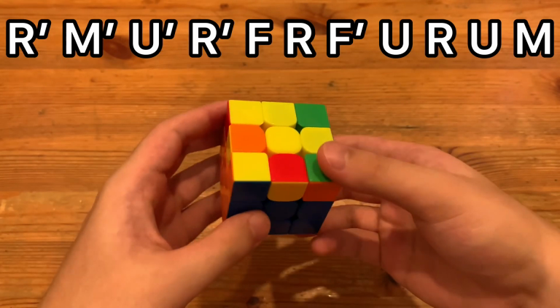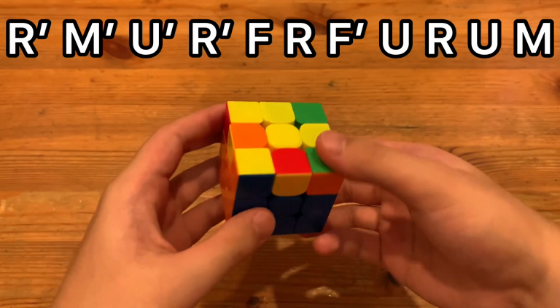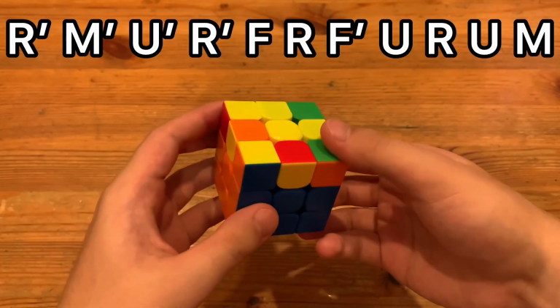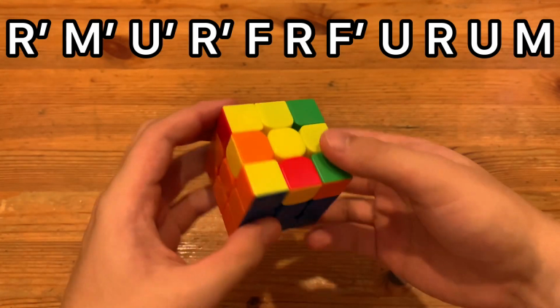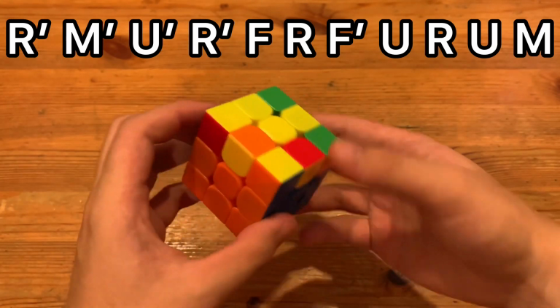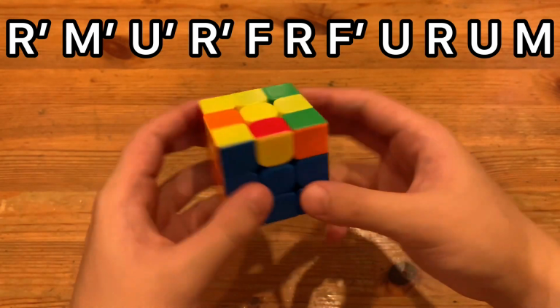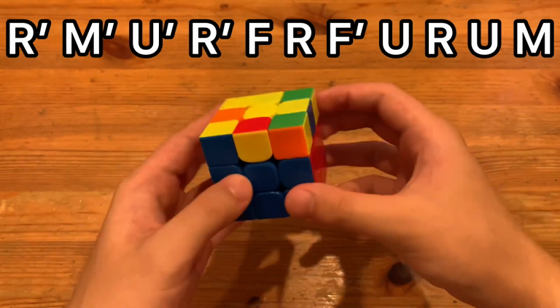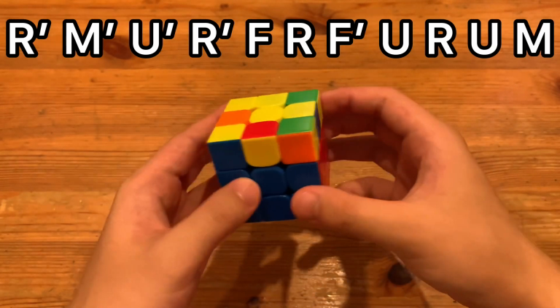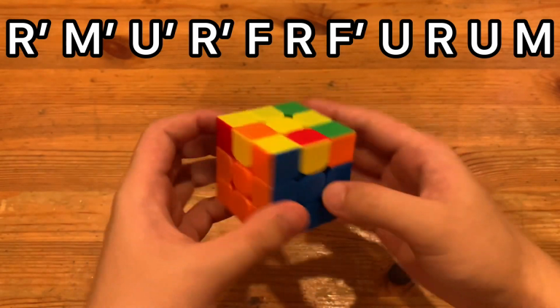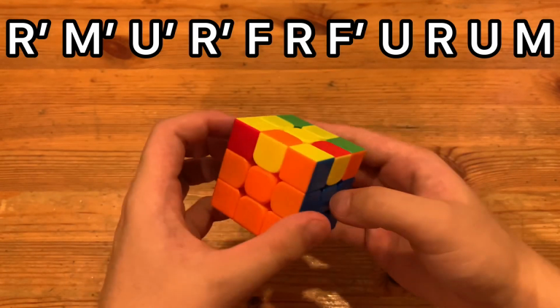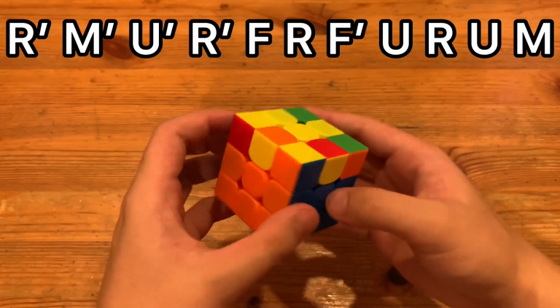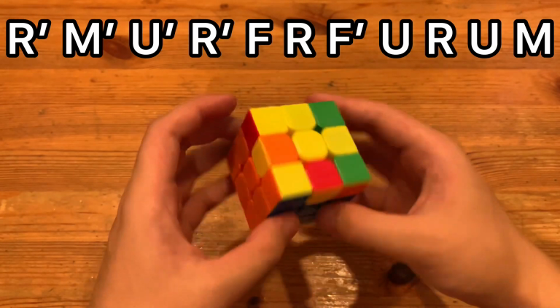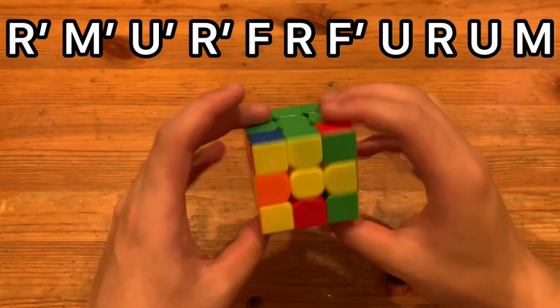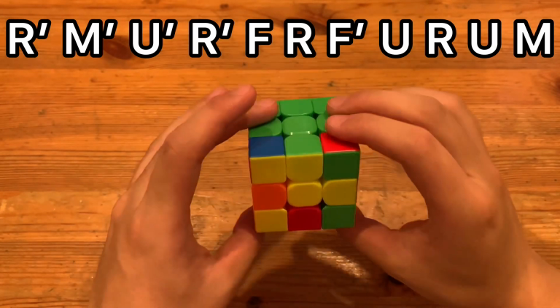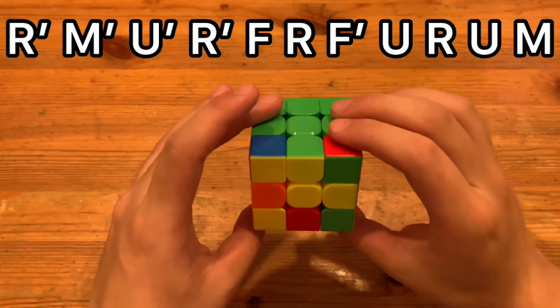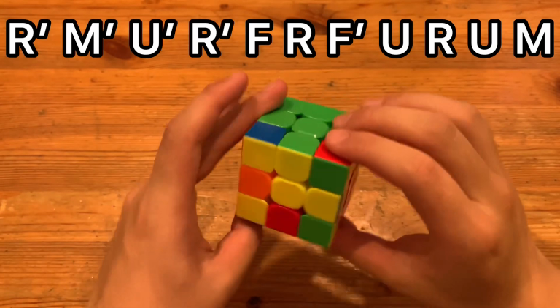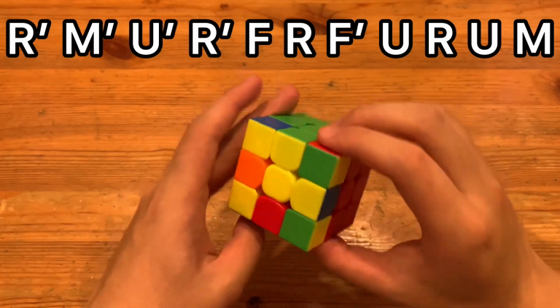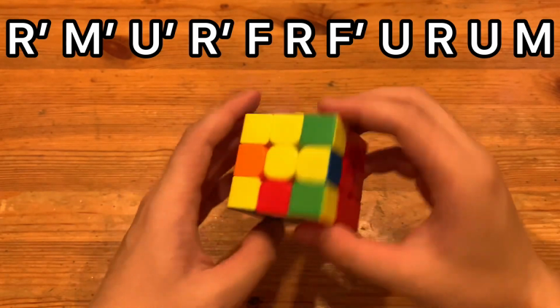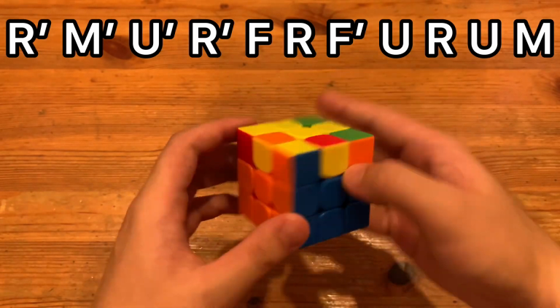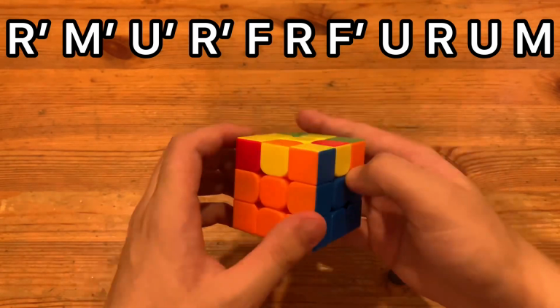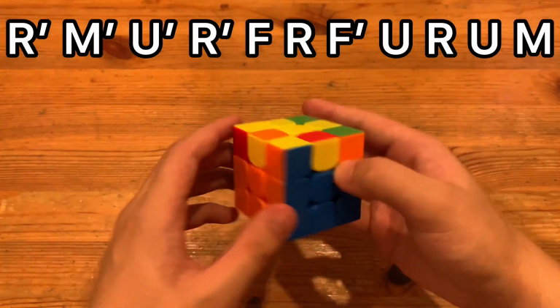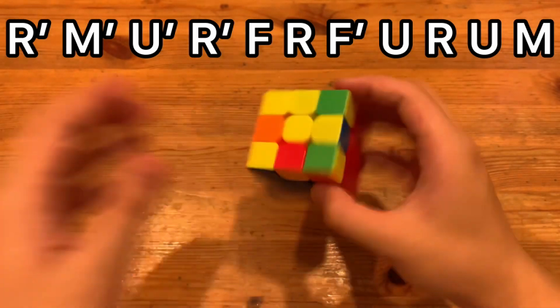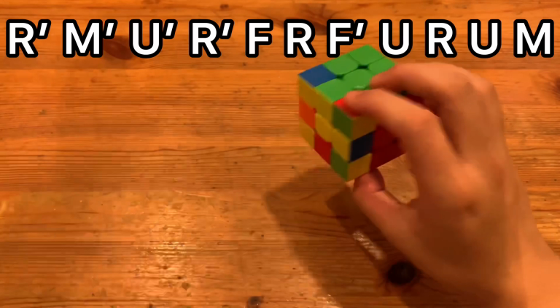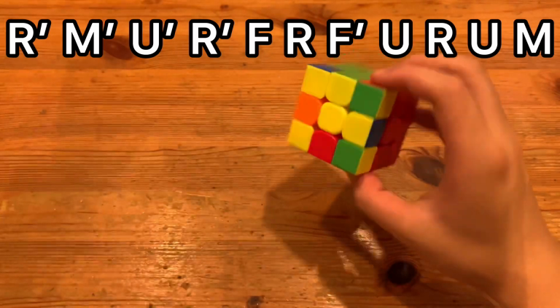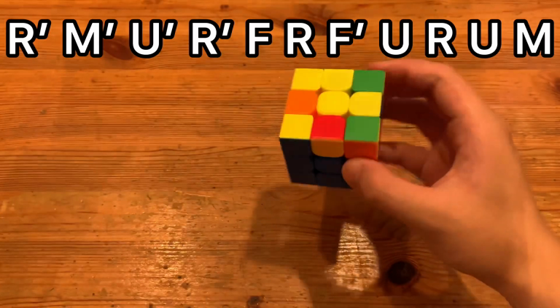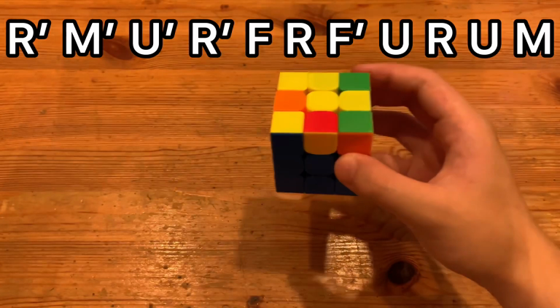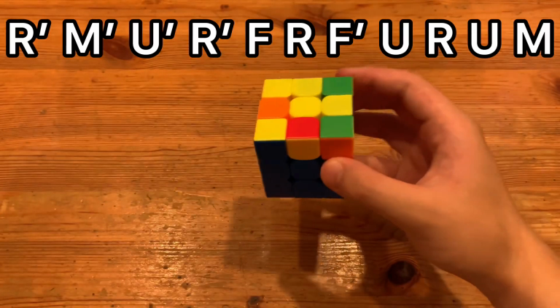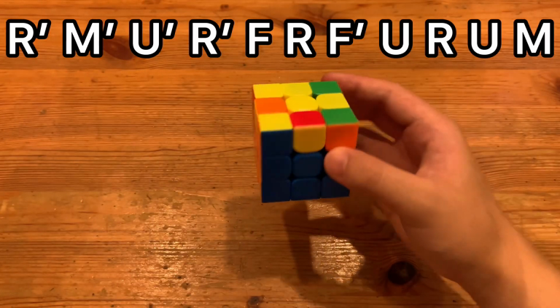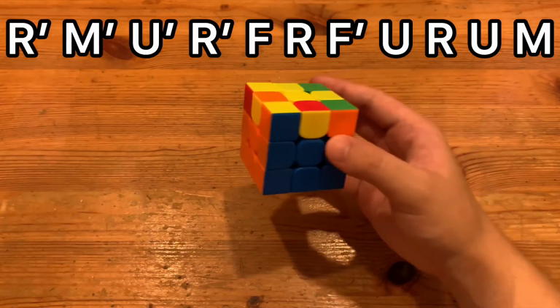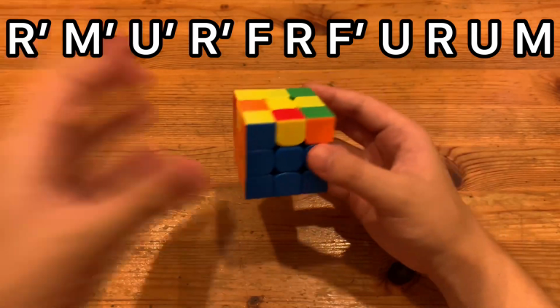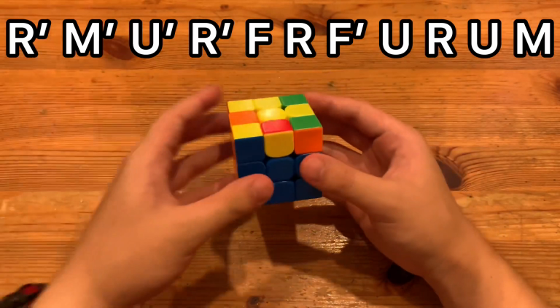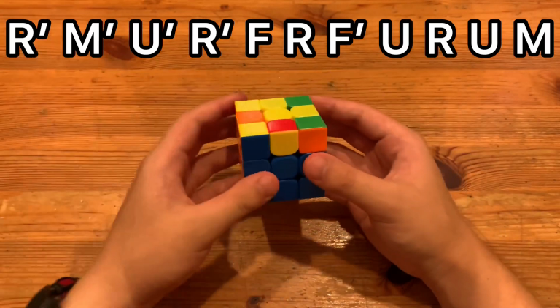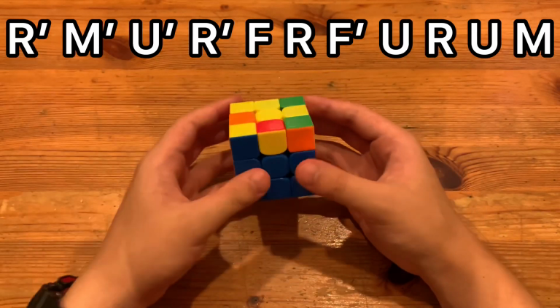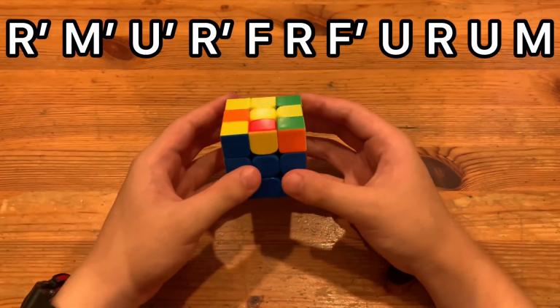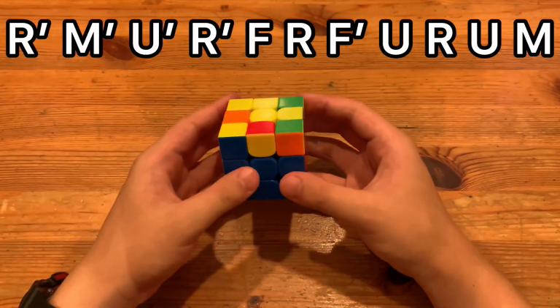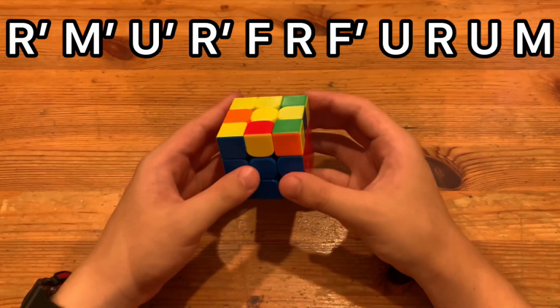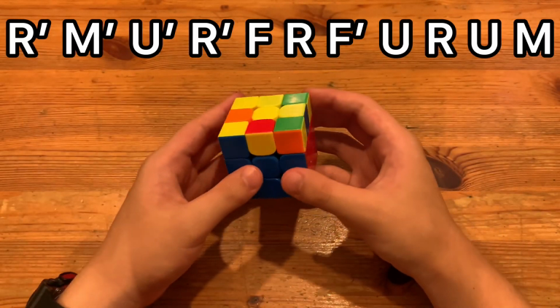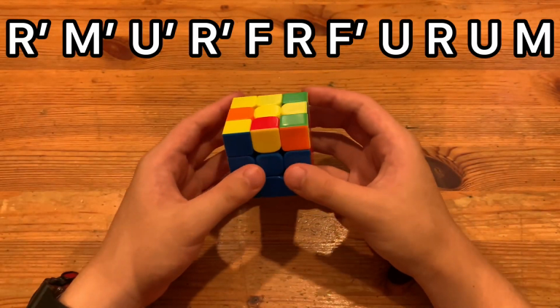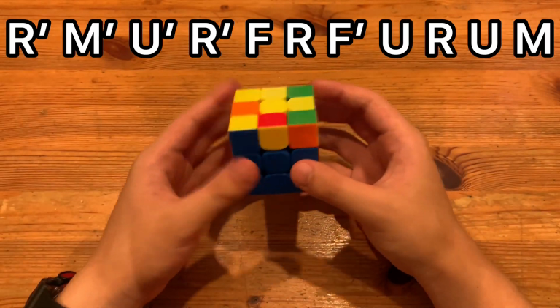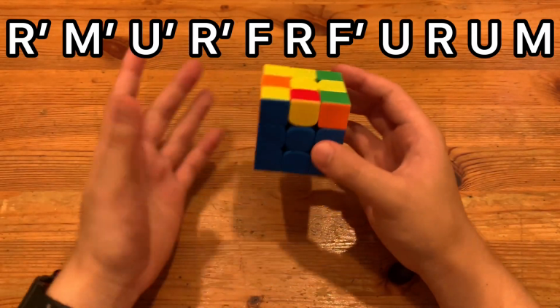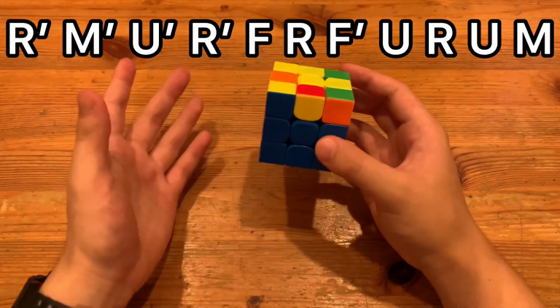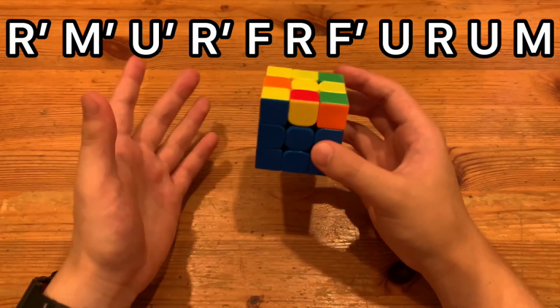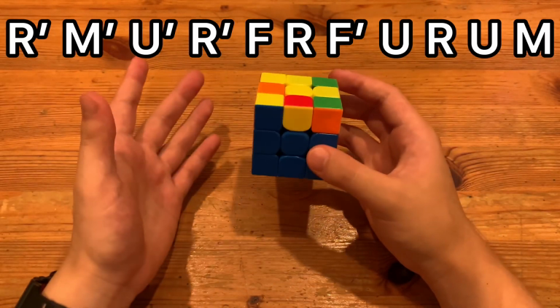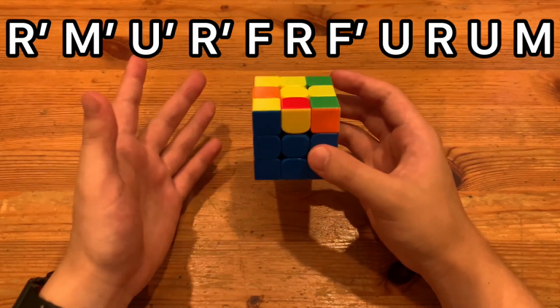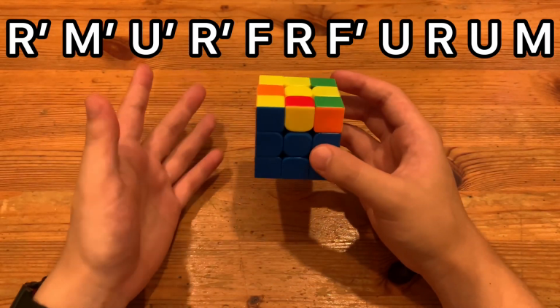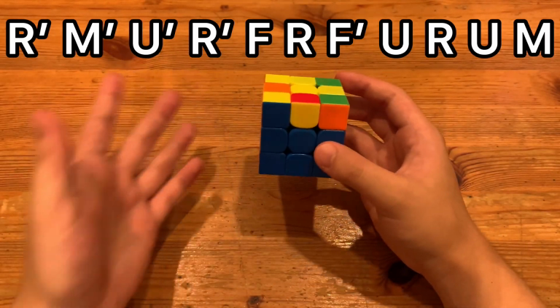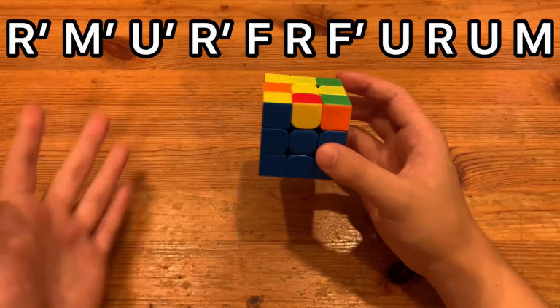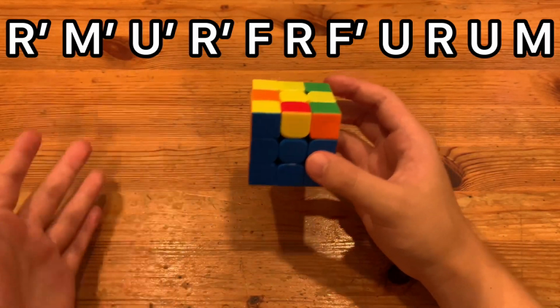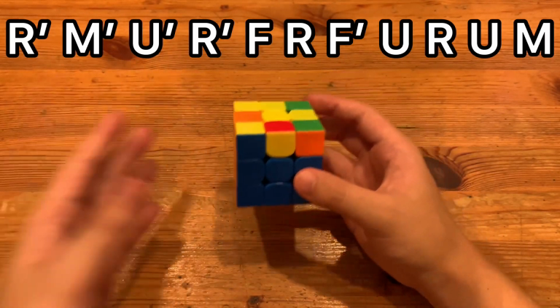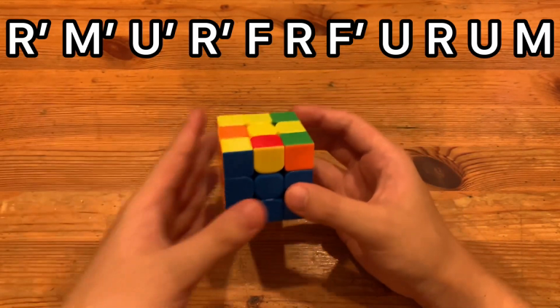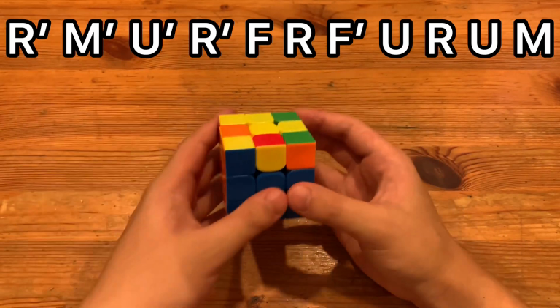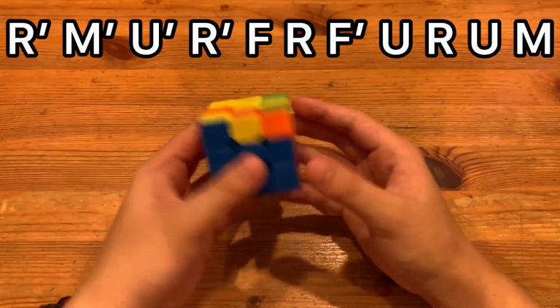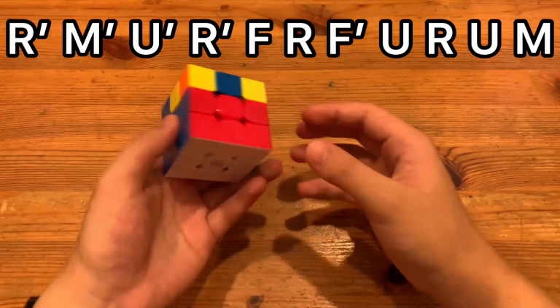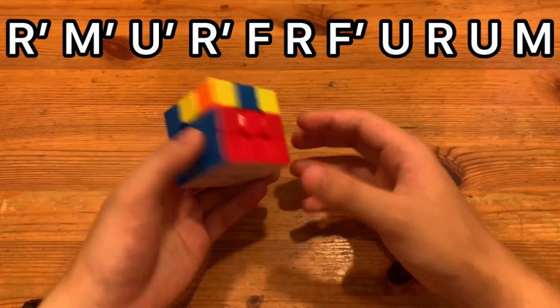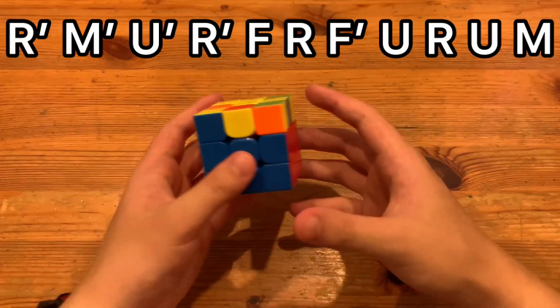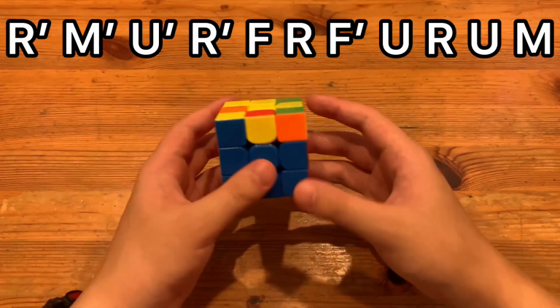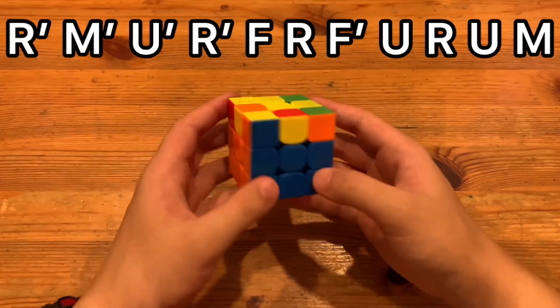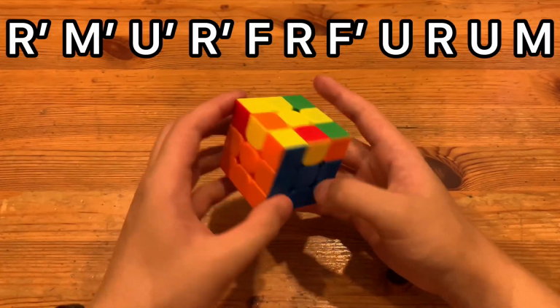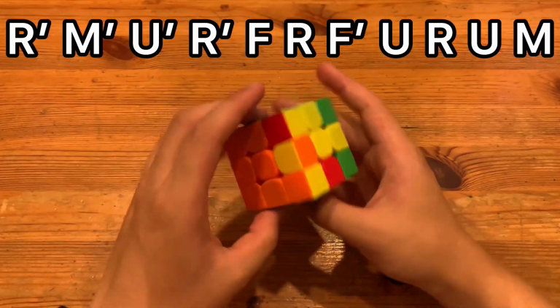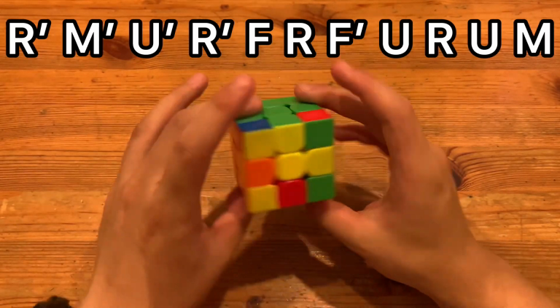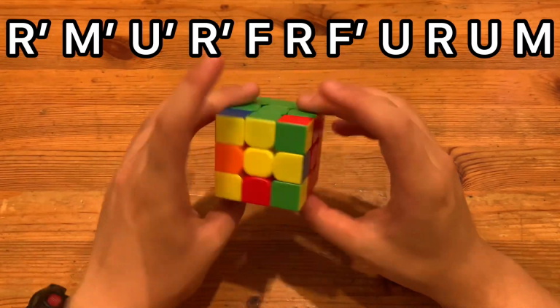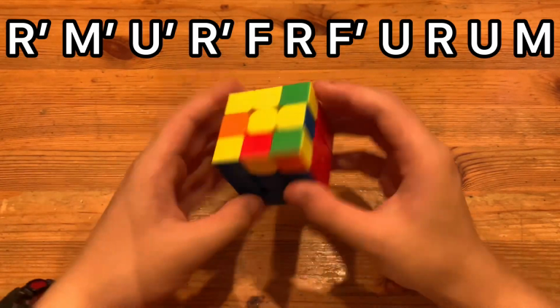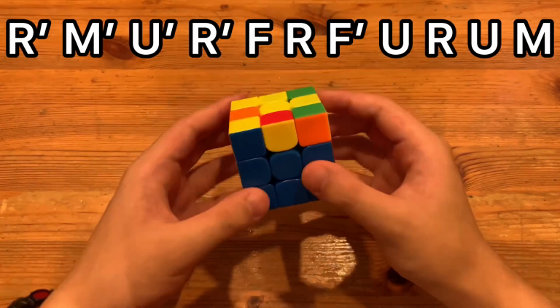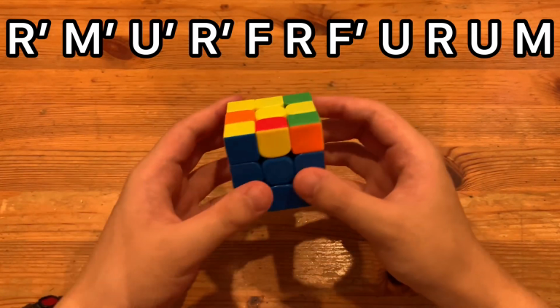So one last time, you put it at this angle, which is the same angle as the second alg I showed. And once again, the alg.